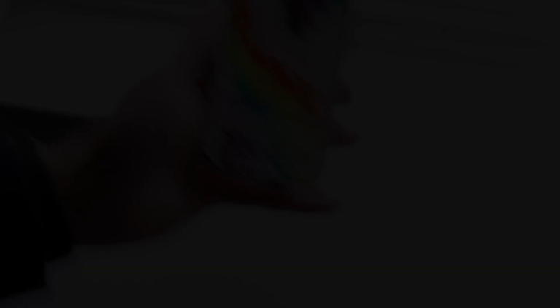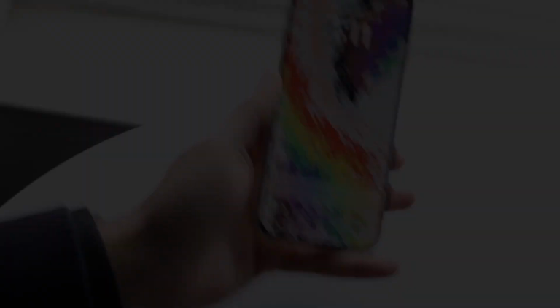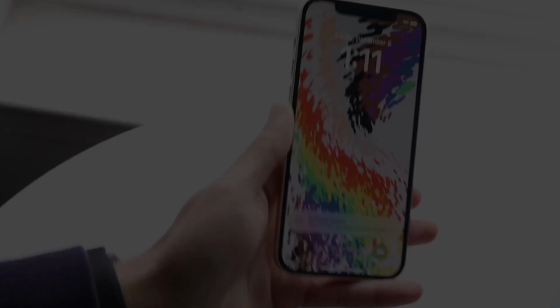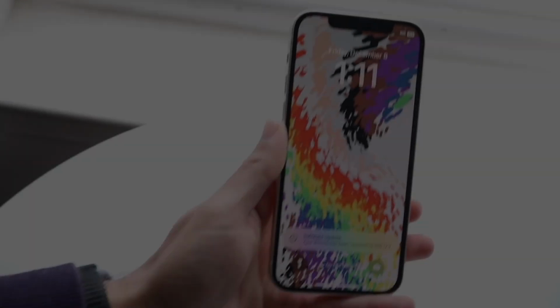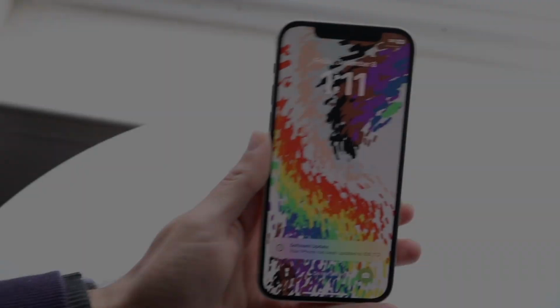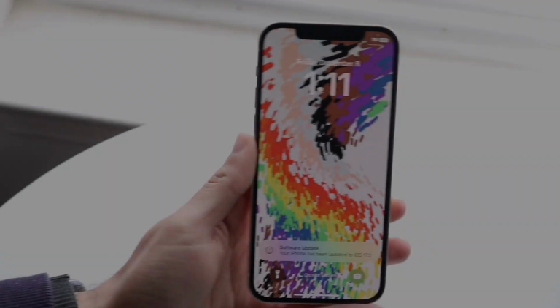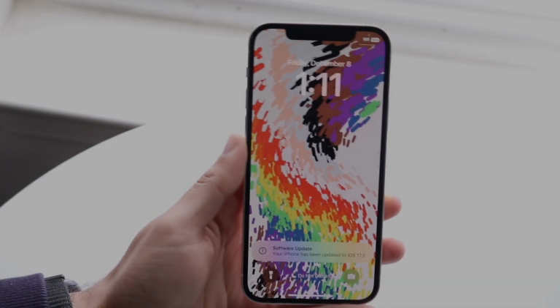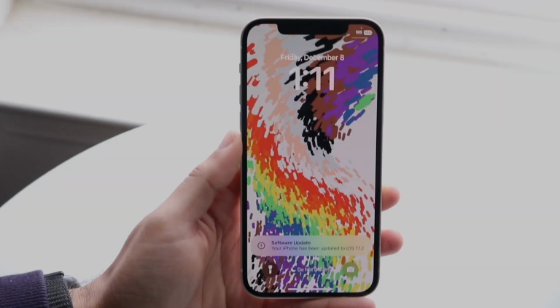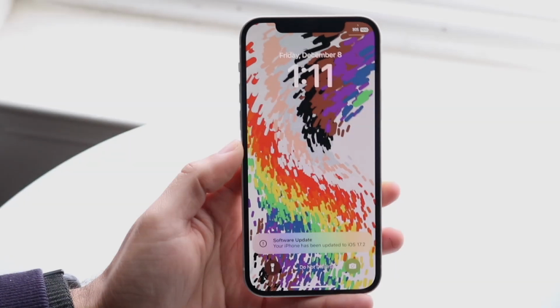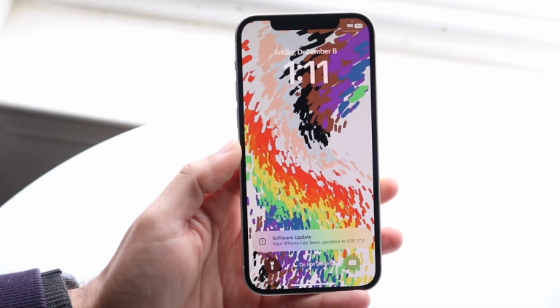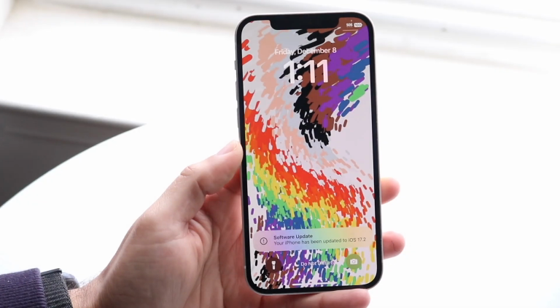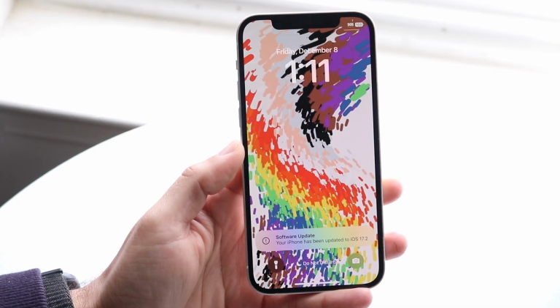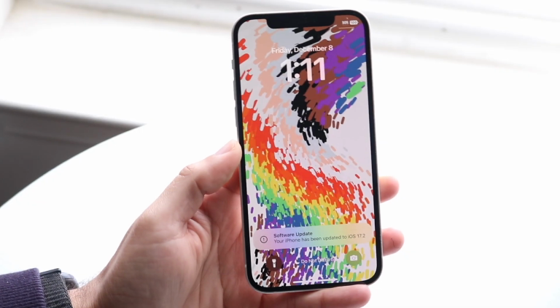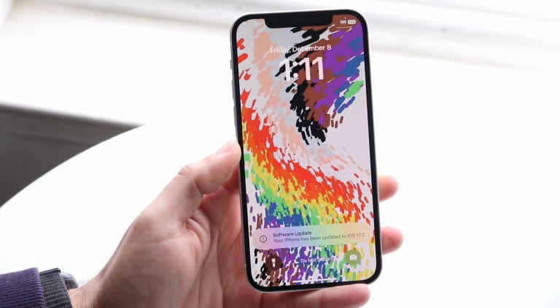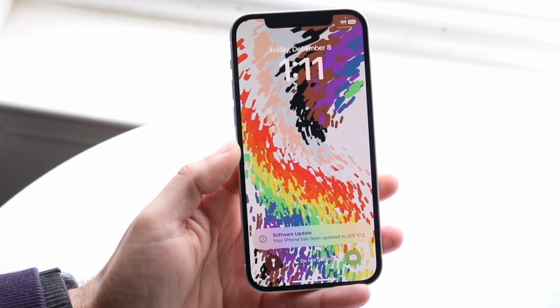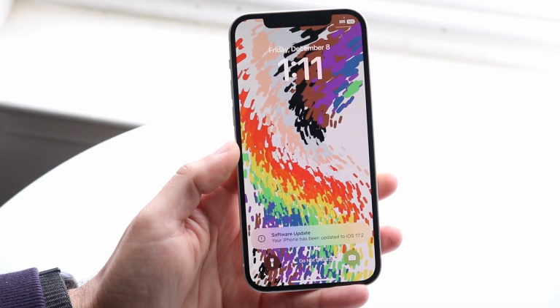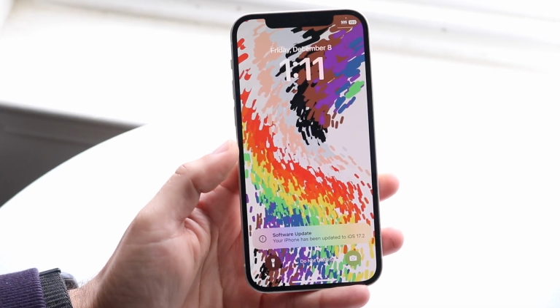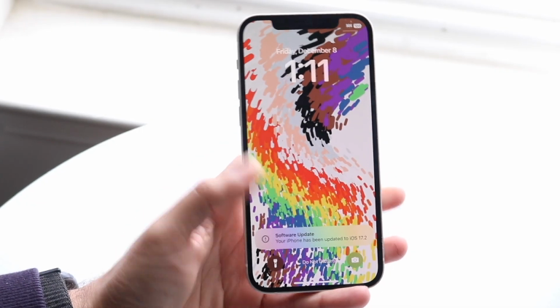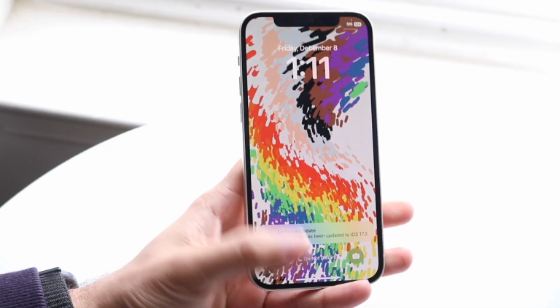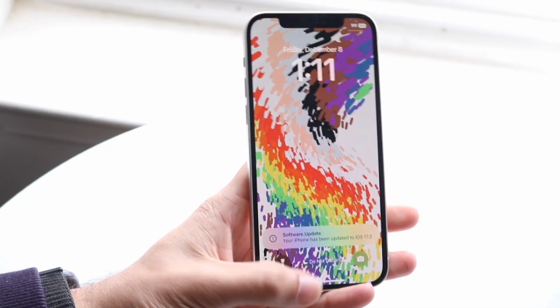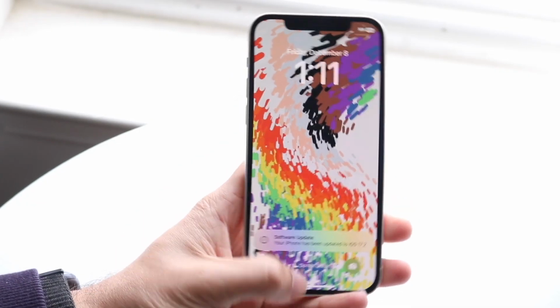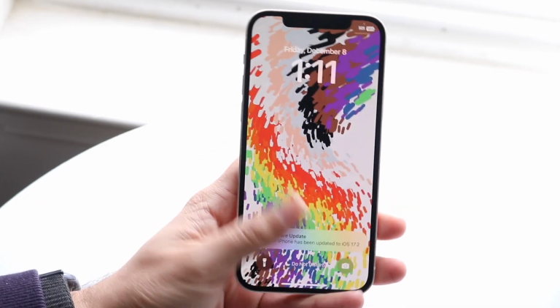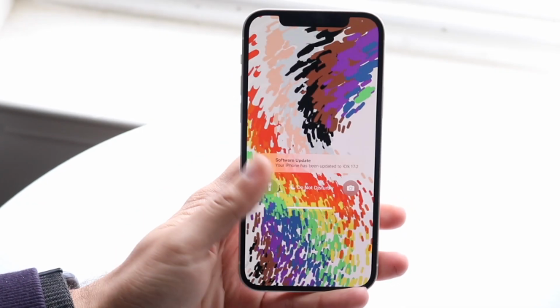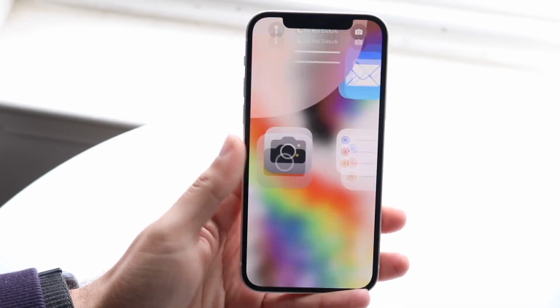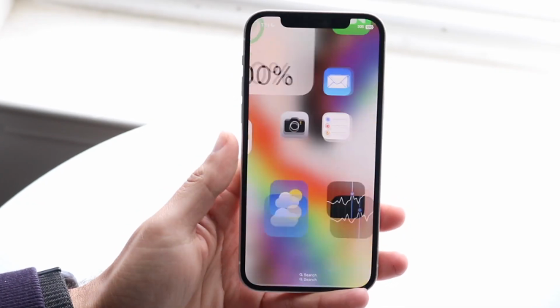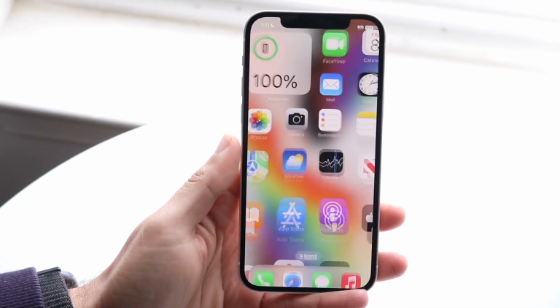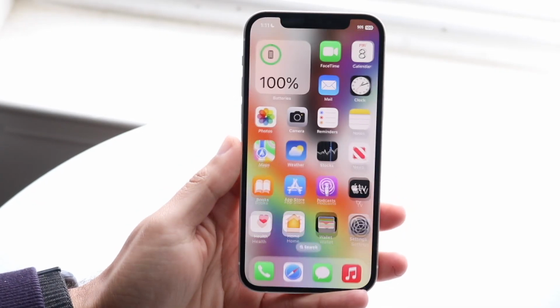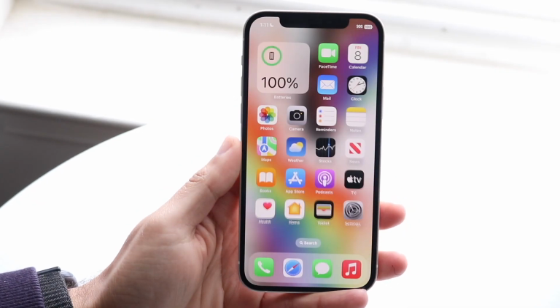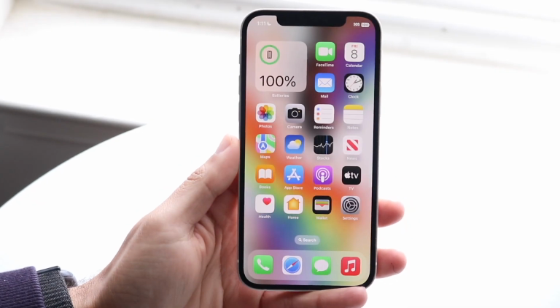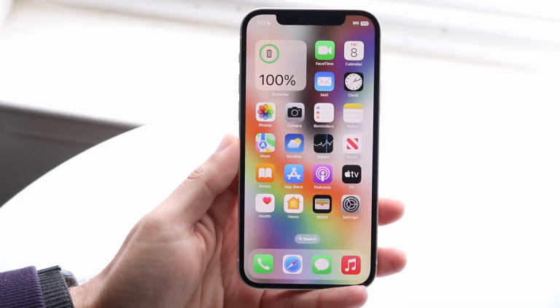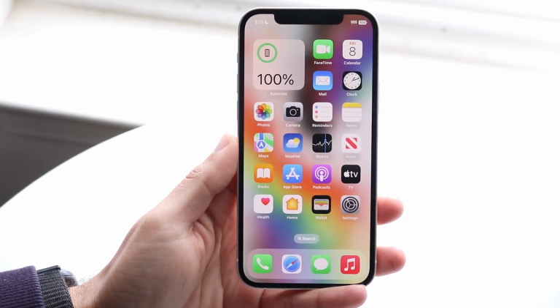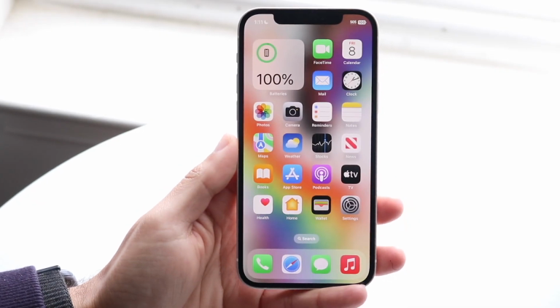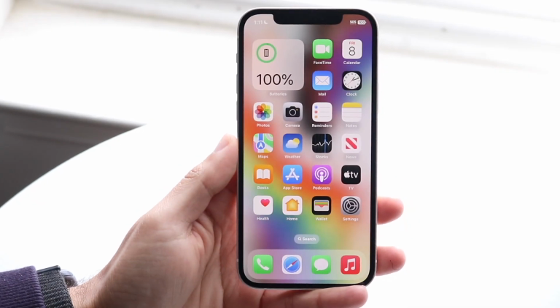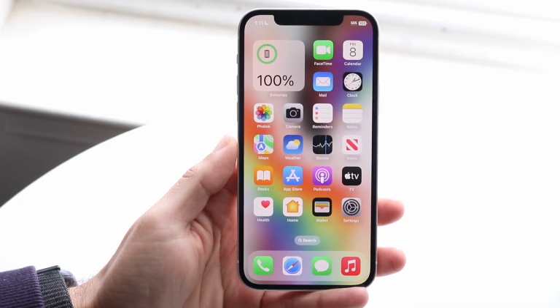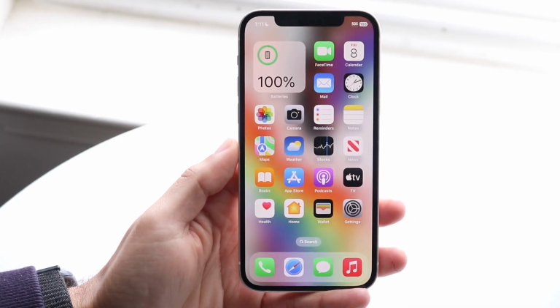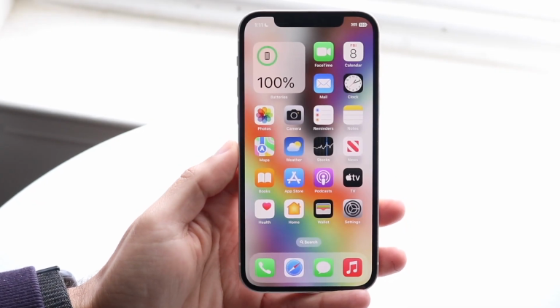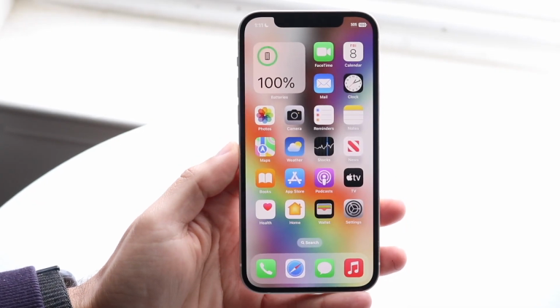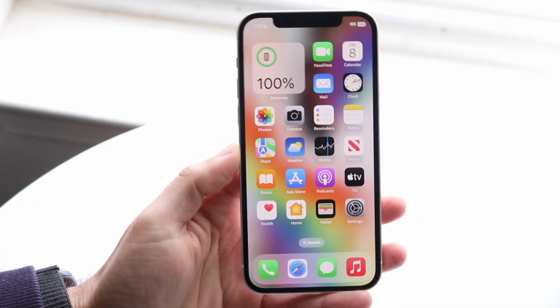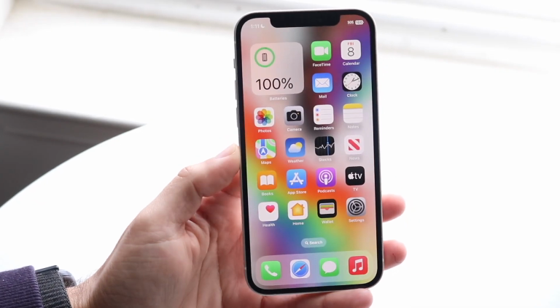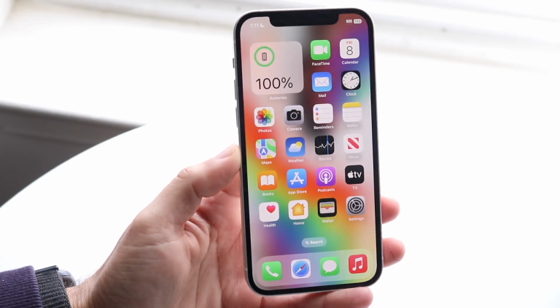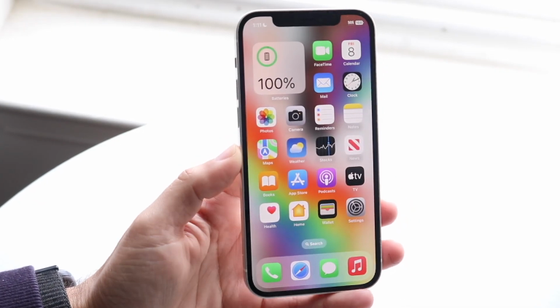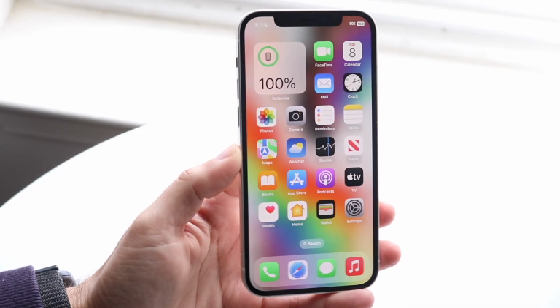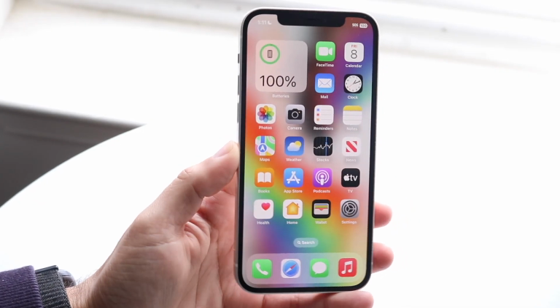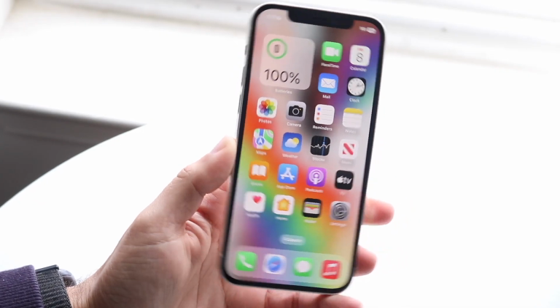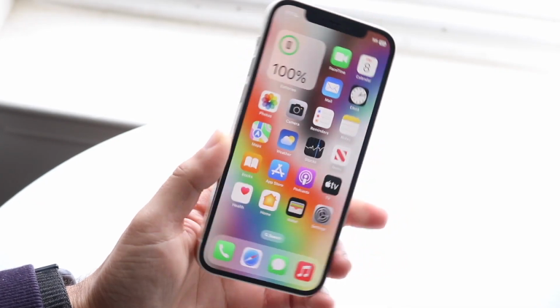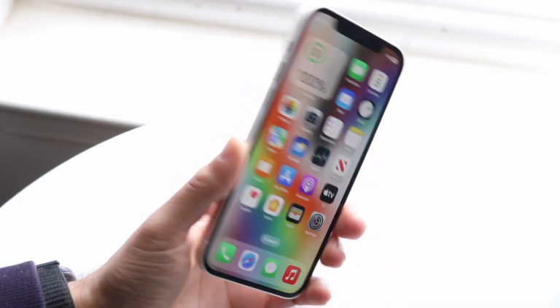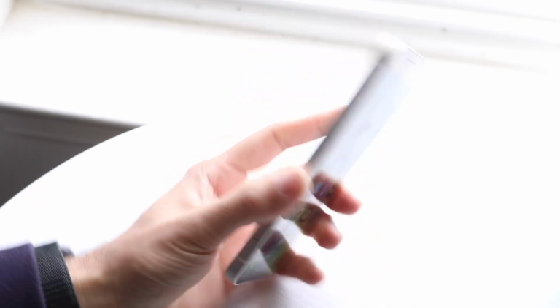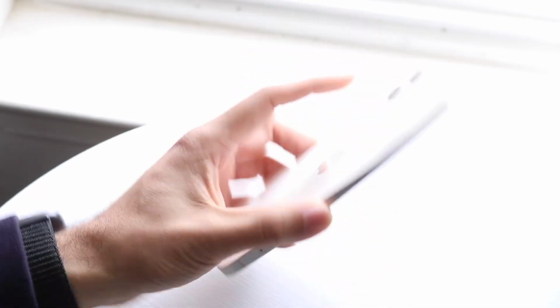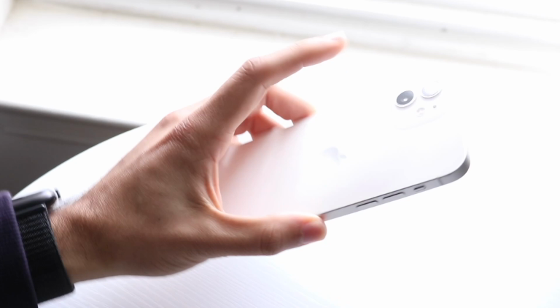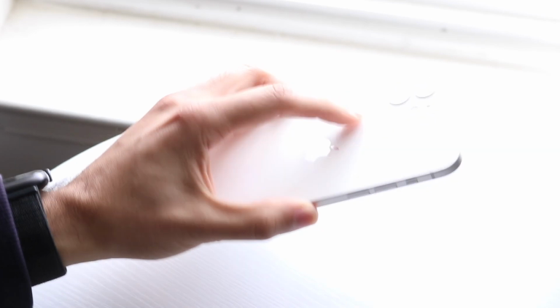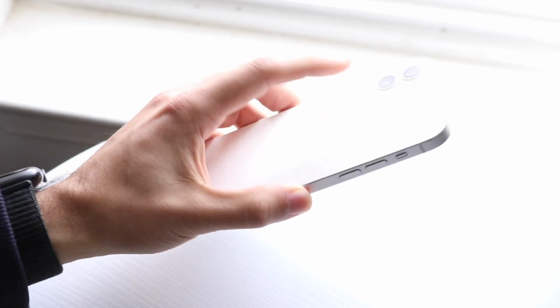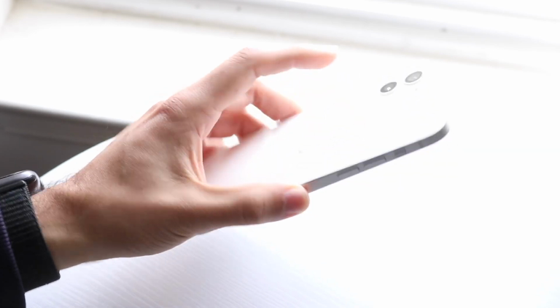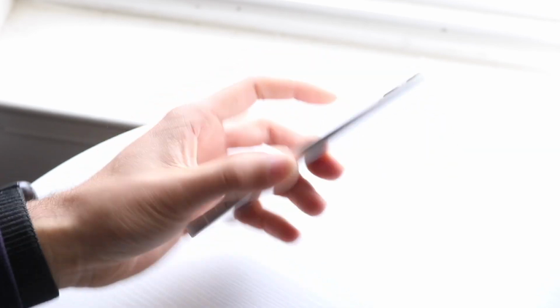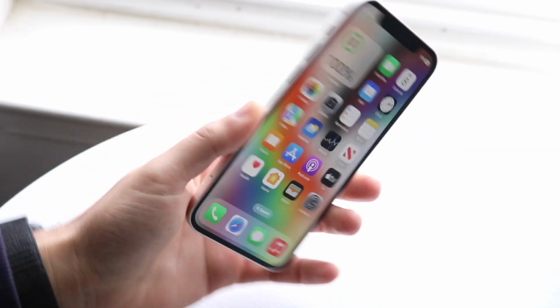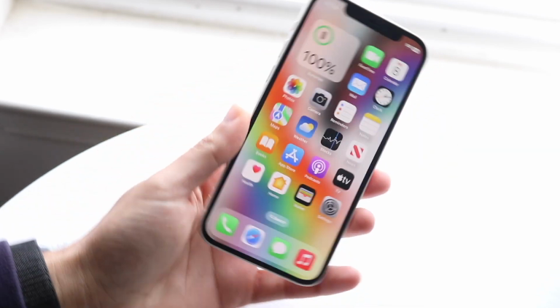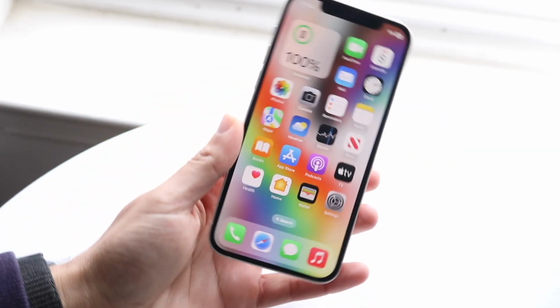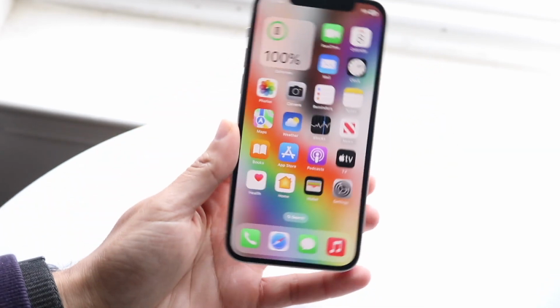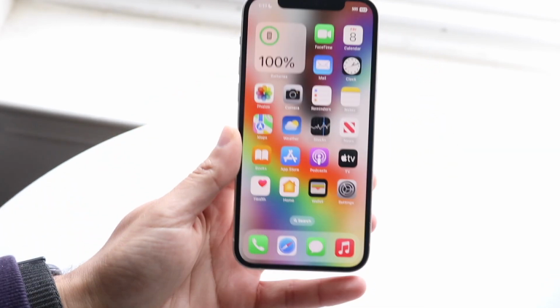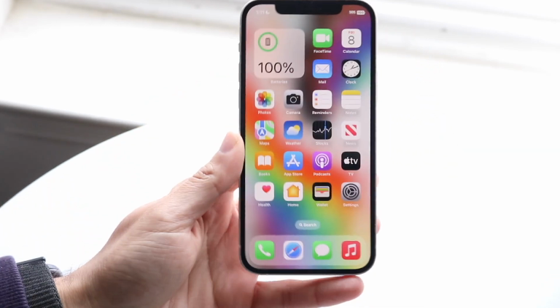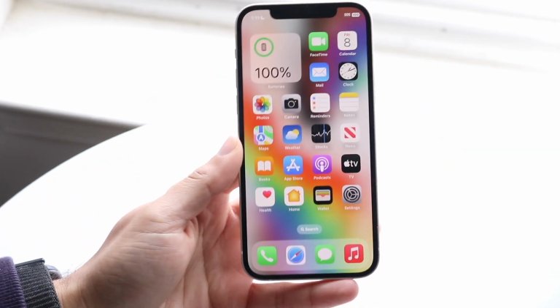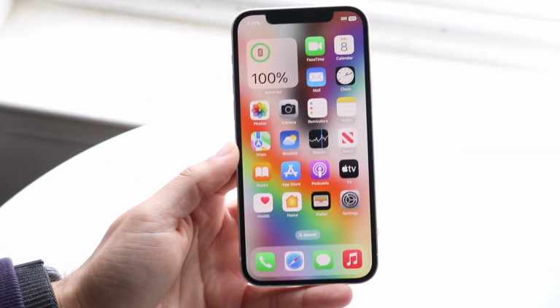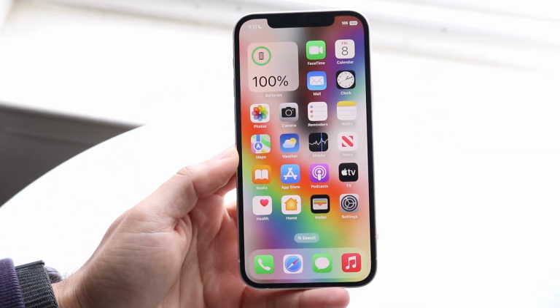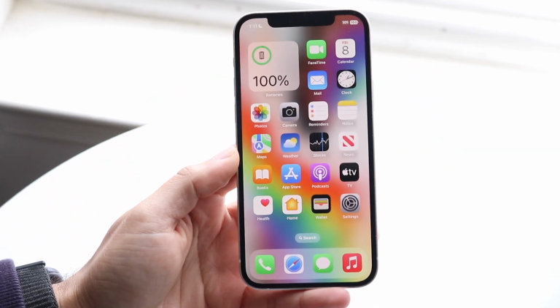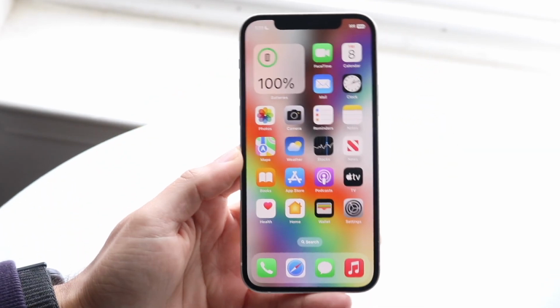Hello everyone. iOS 17.2 has just officially came out so let's go take a look at it on the iPhone 12 and see if it's worth installing.